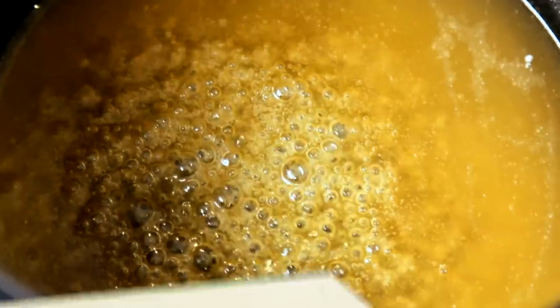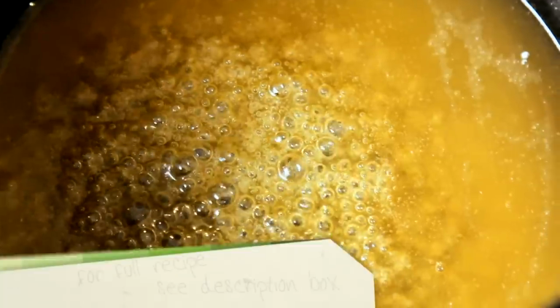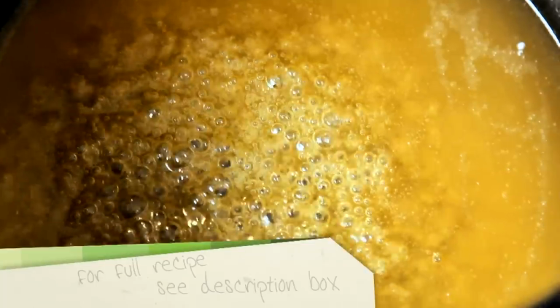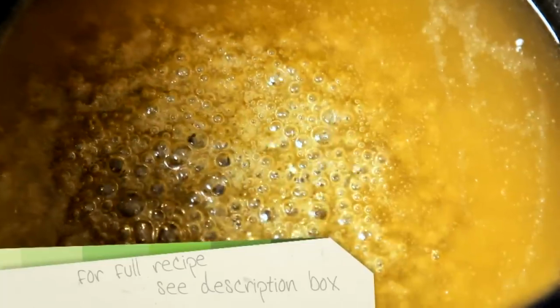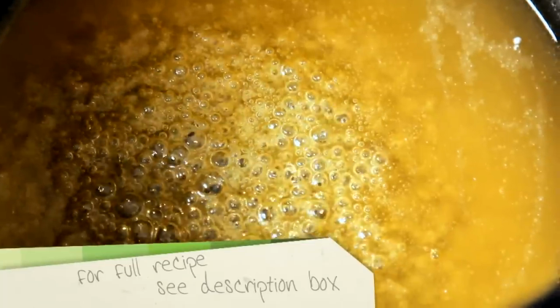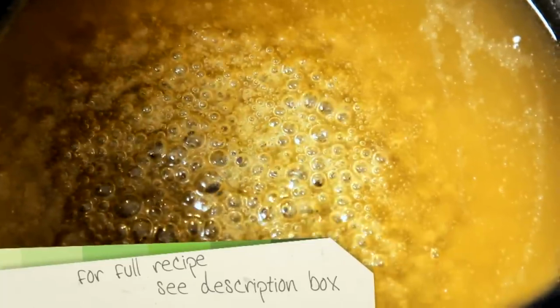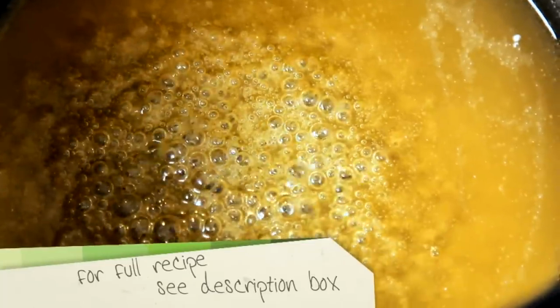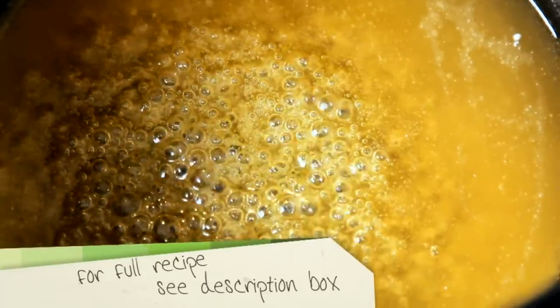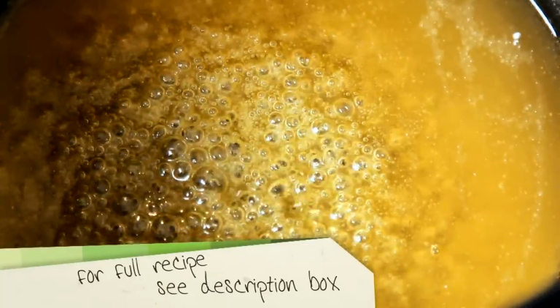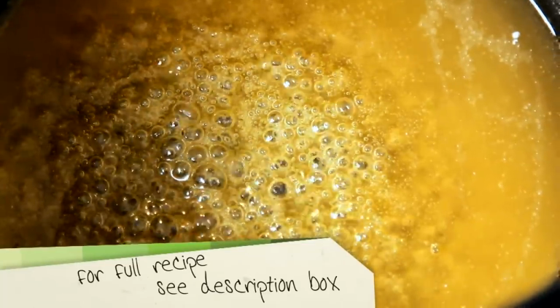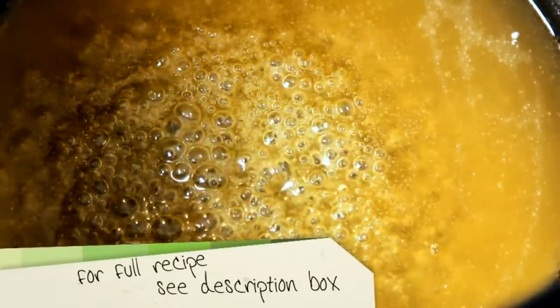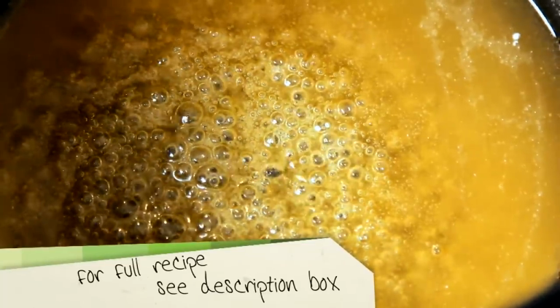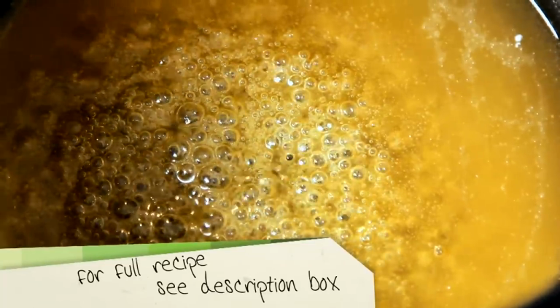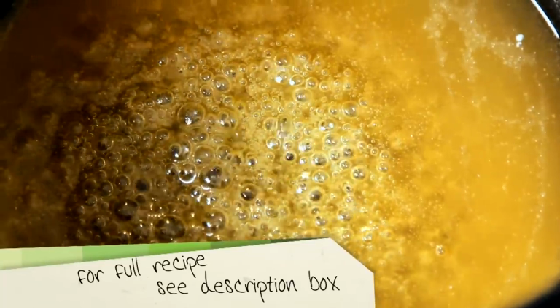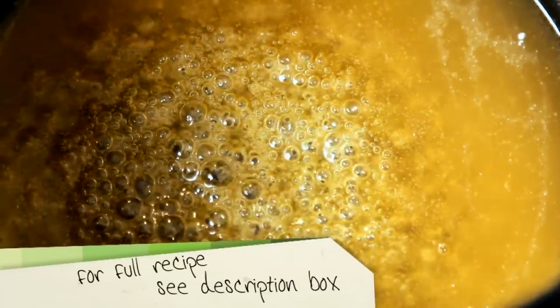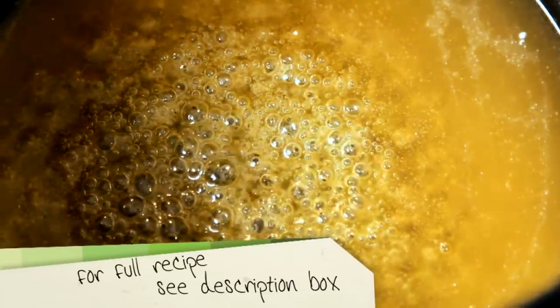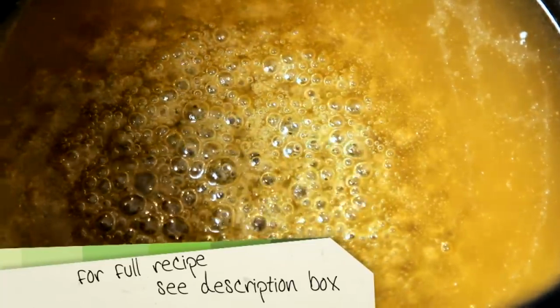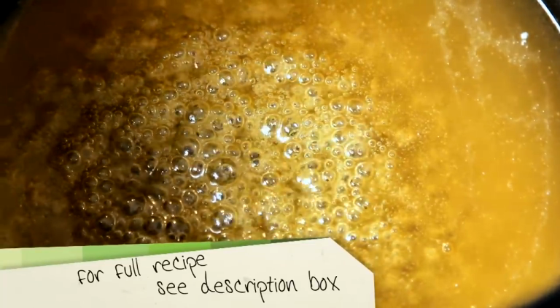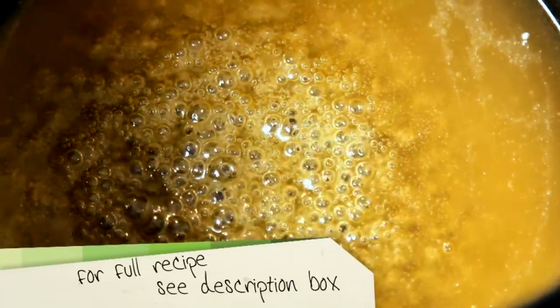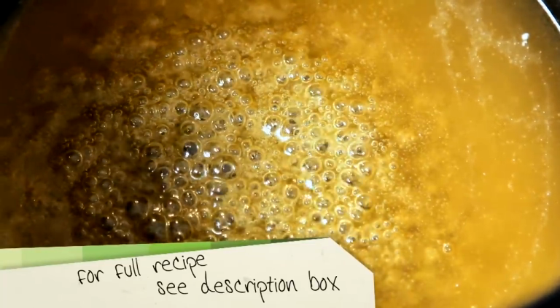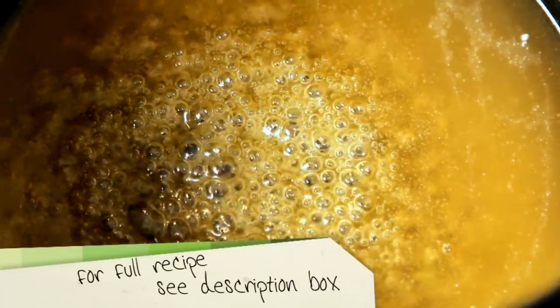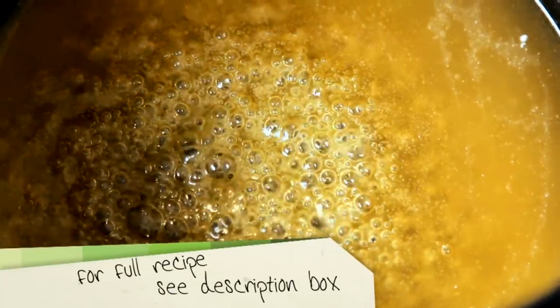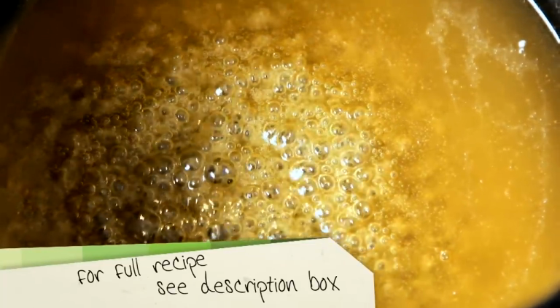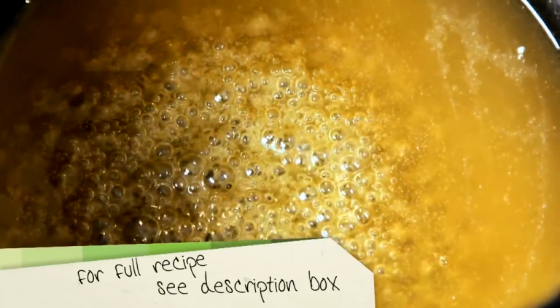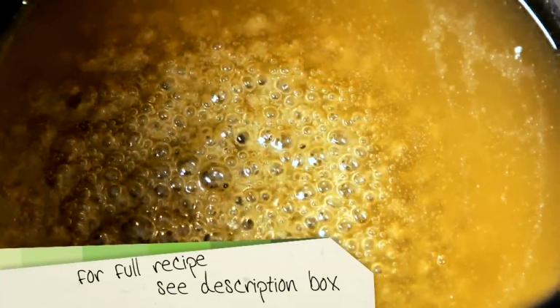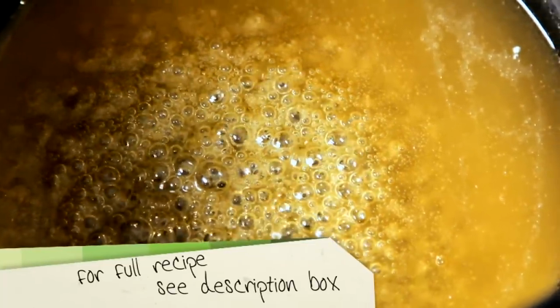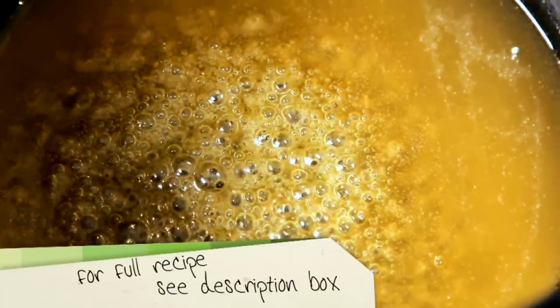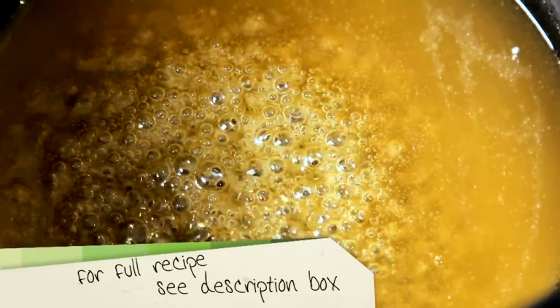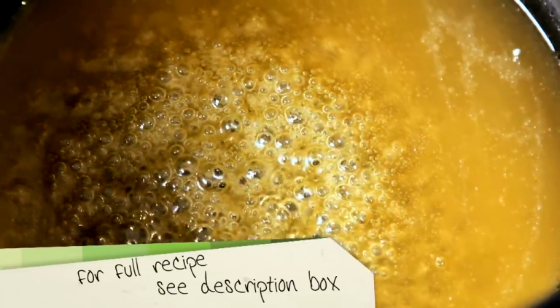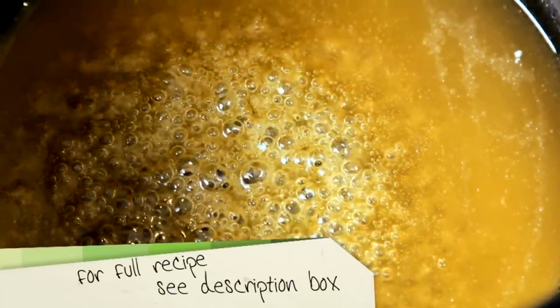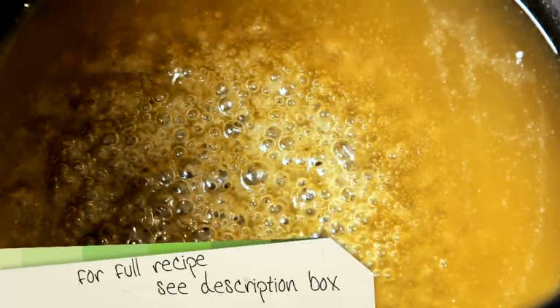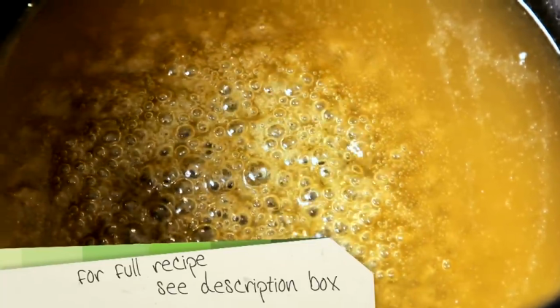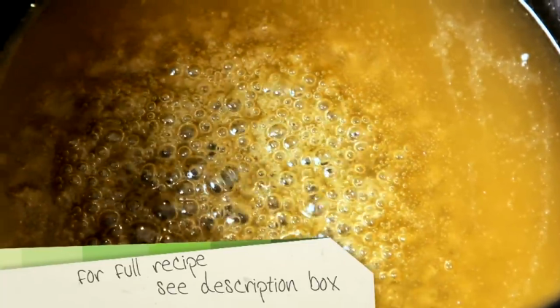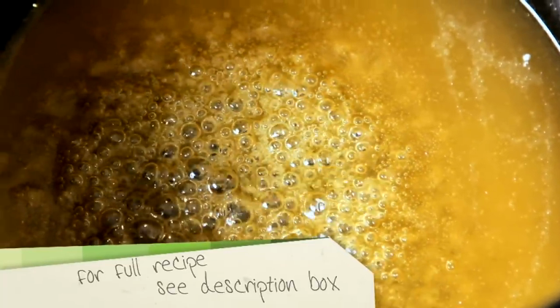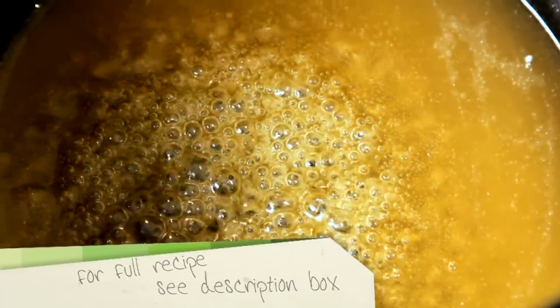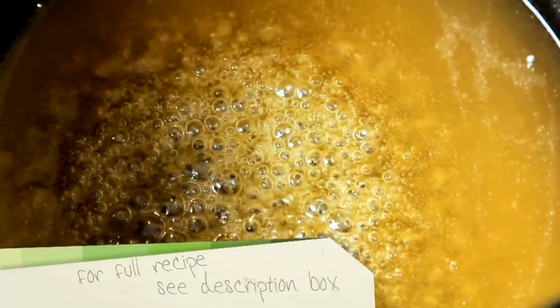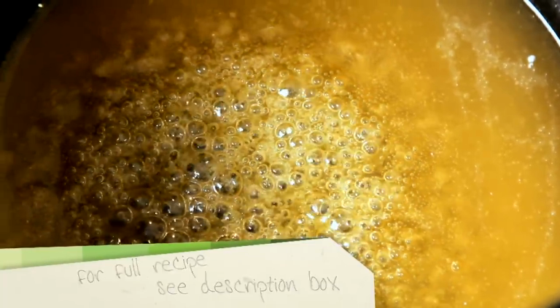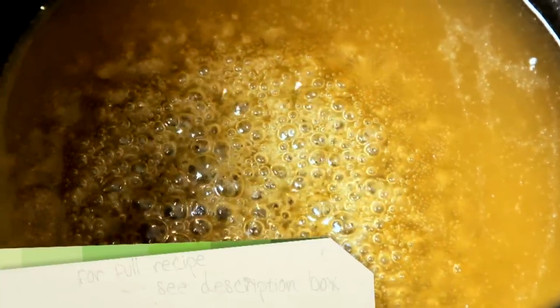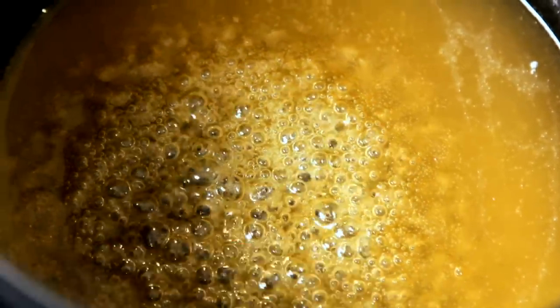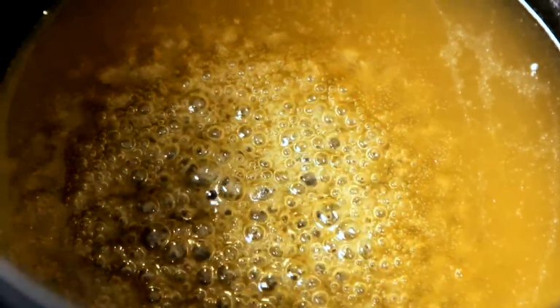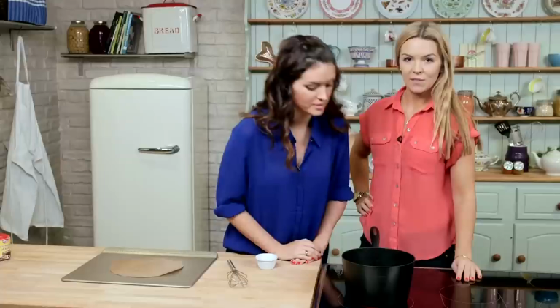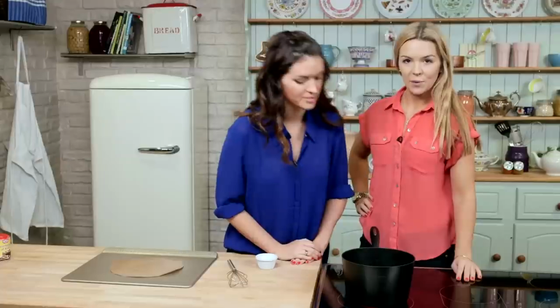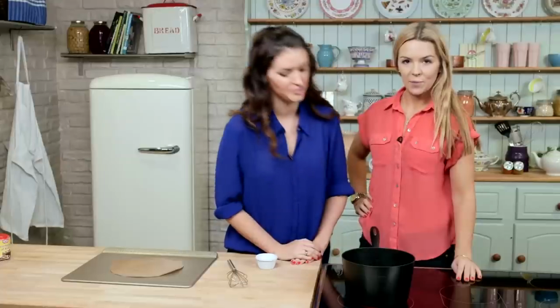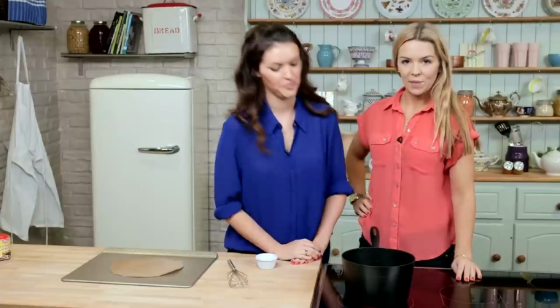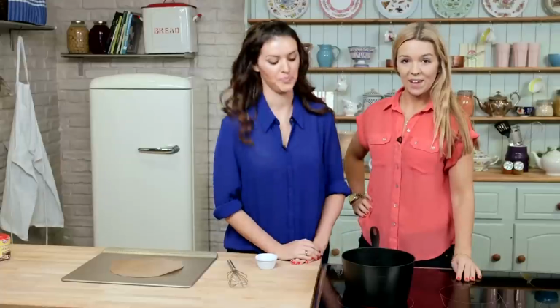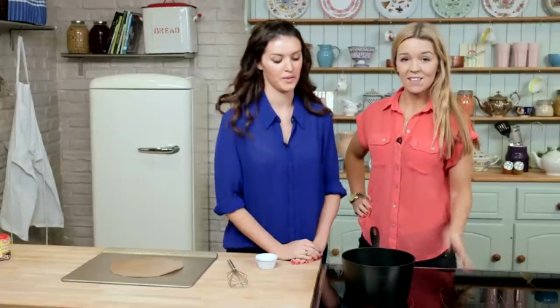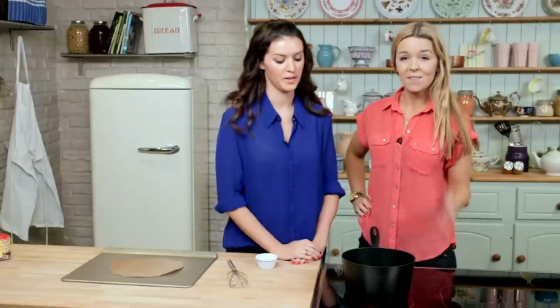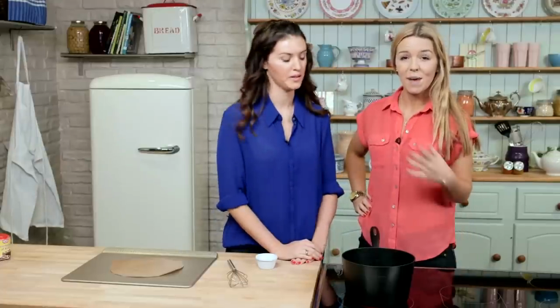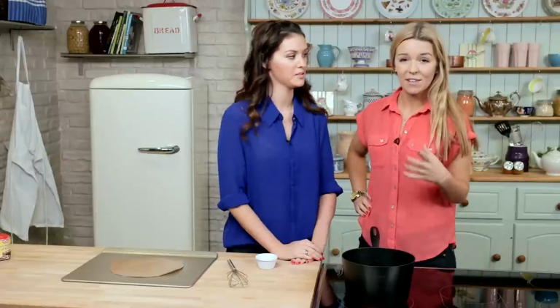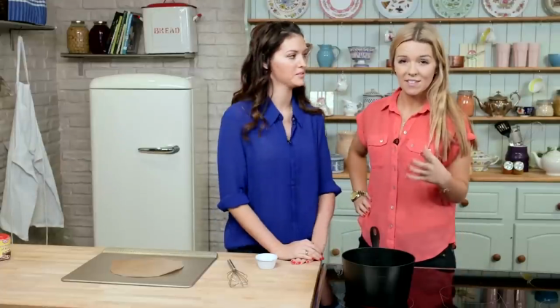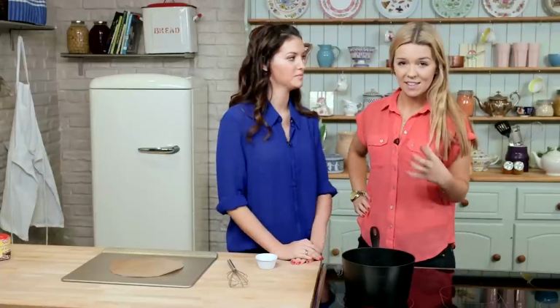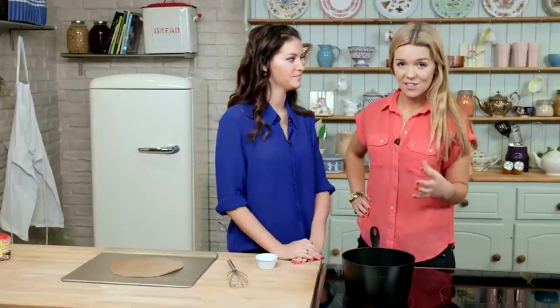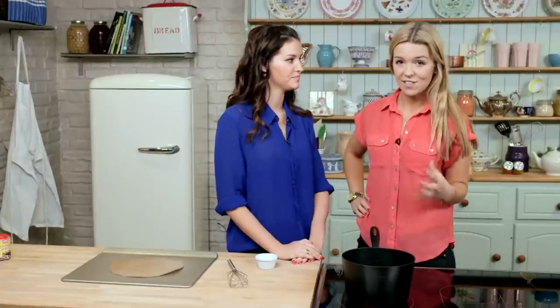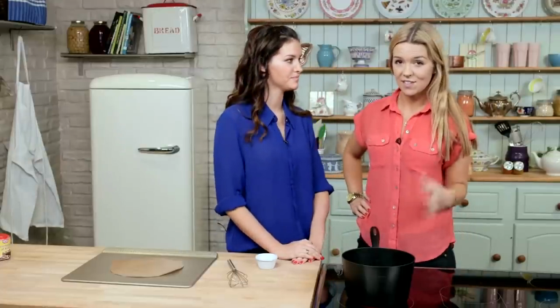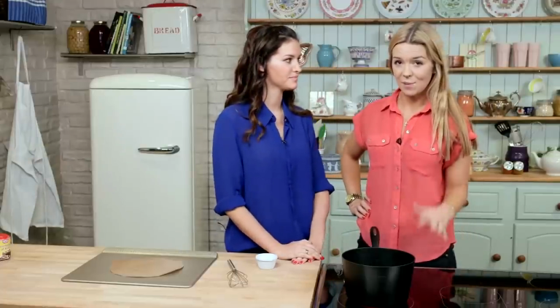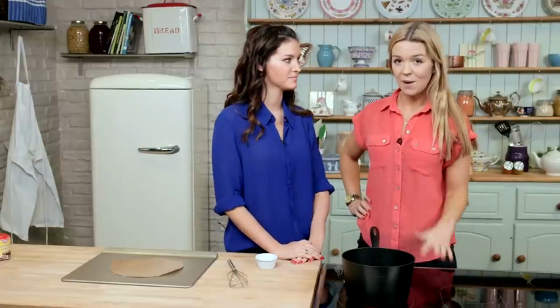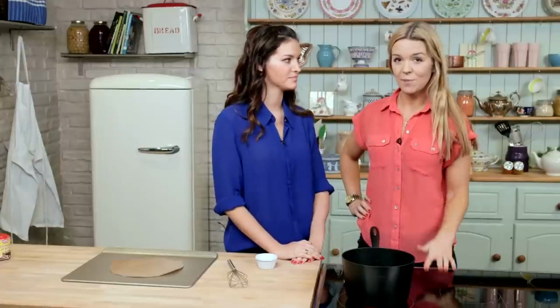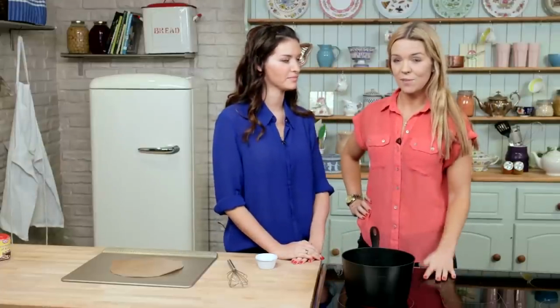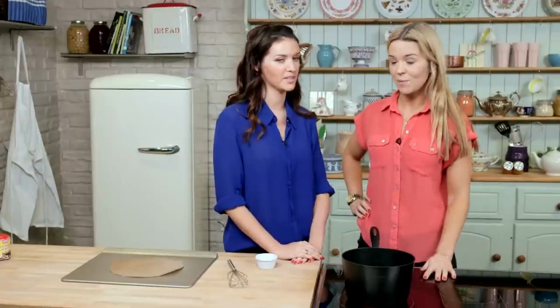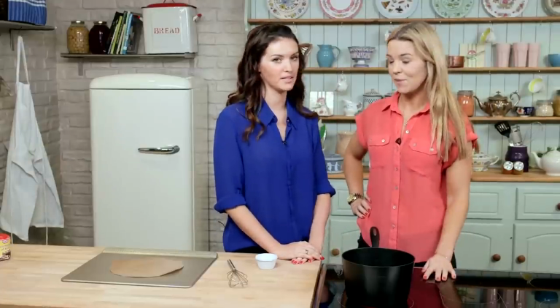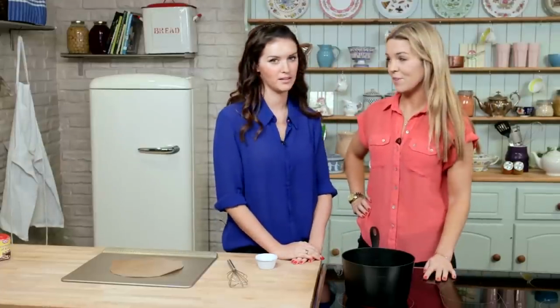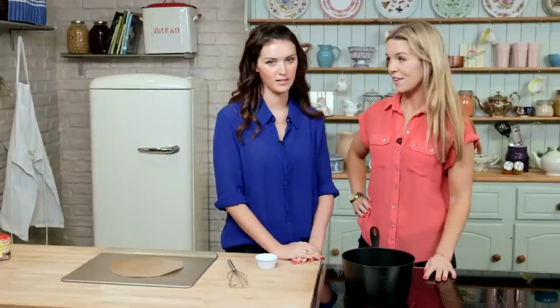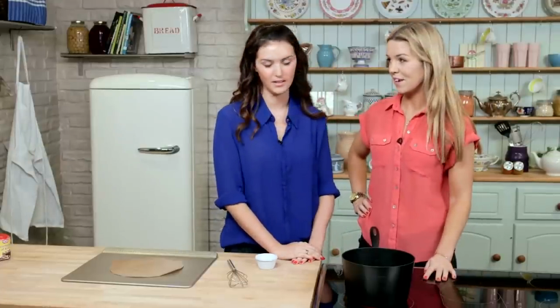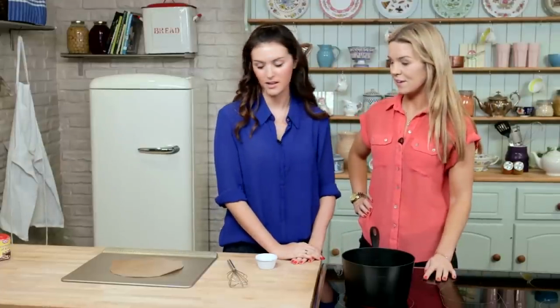There is not a better sight in life than this. It's like bubbling molten gold. It's very beautiful, and it smells delicious as well. It smells really good.